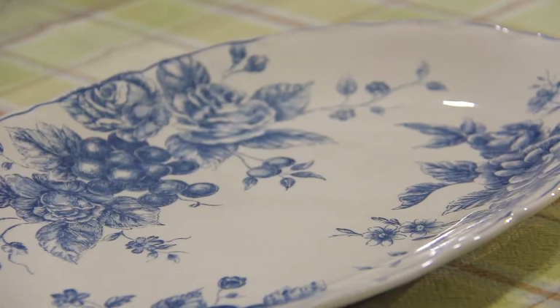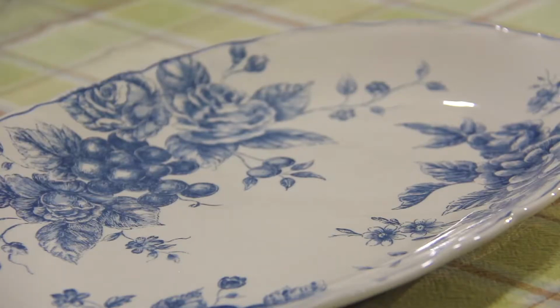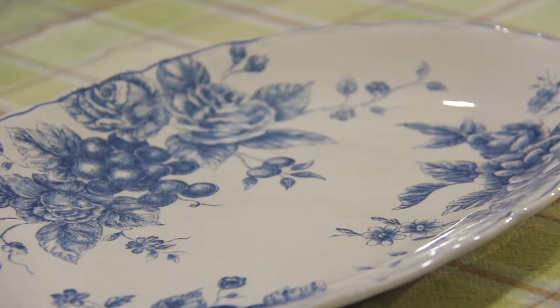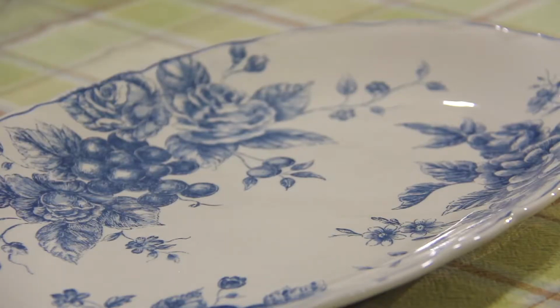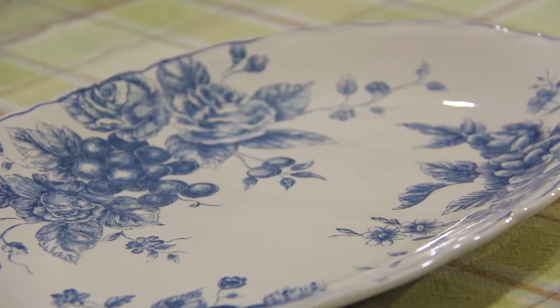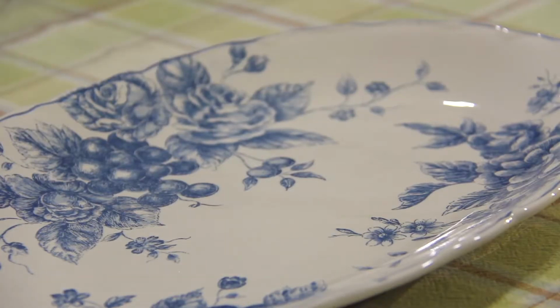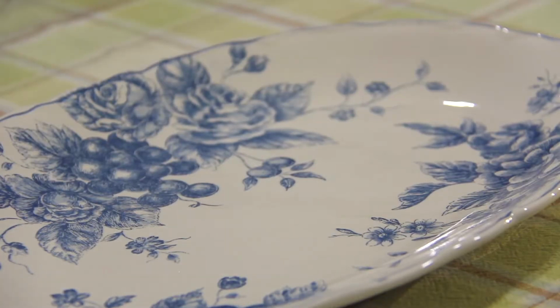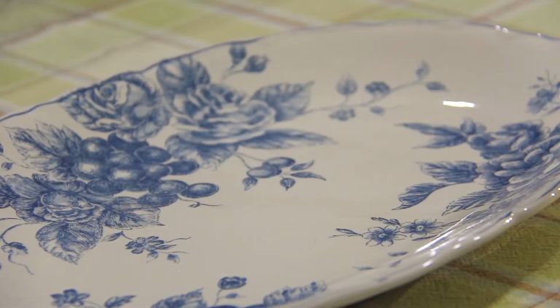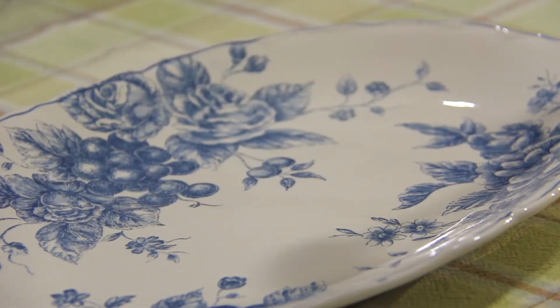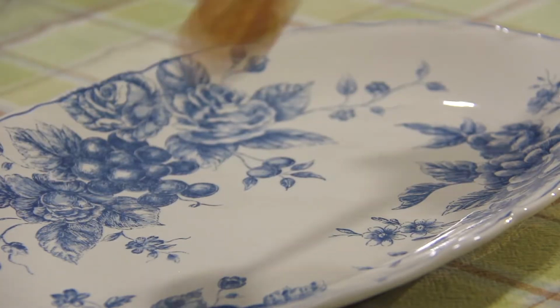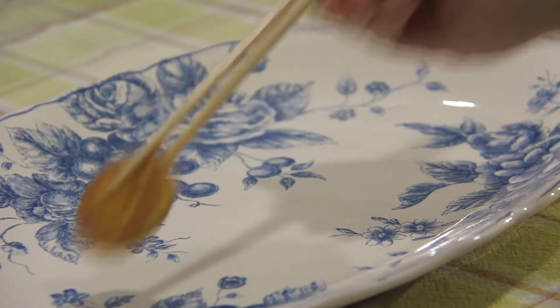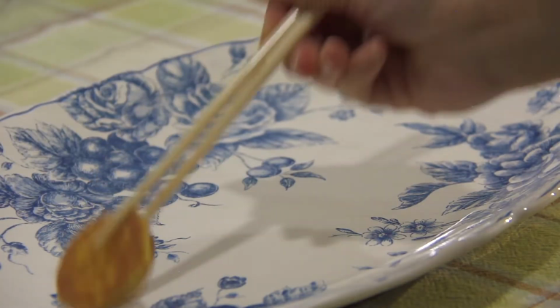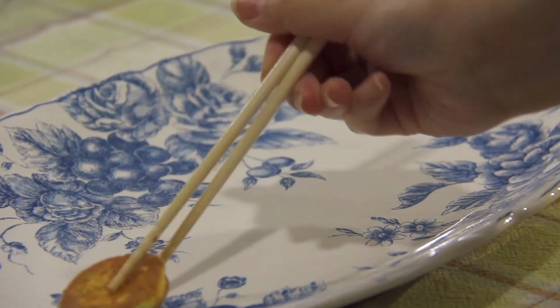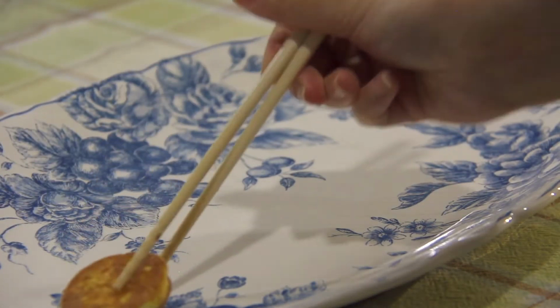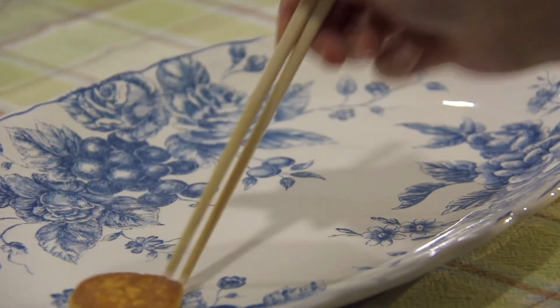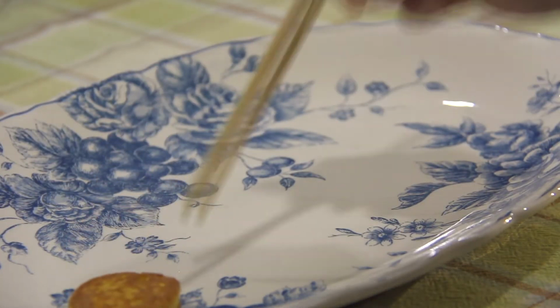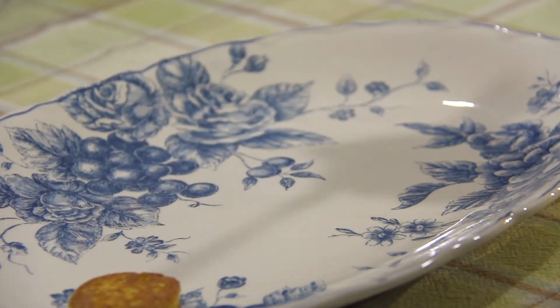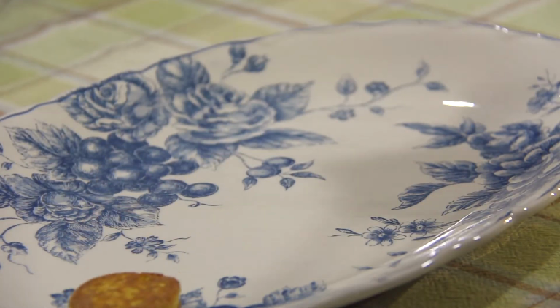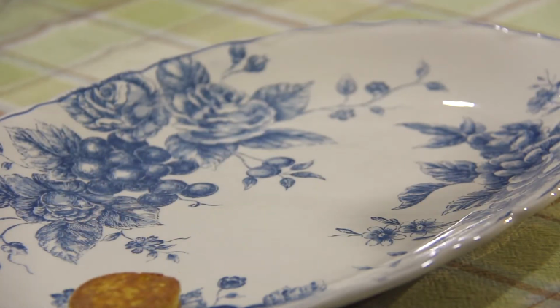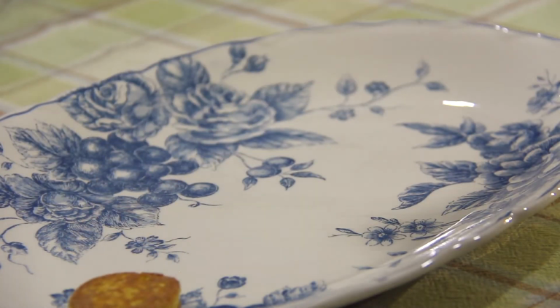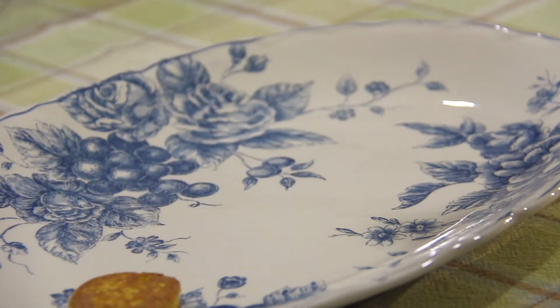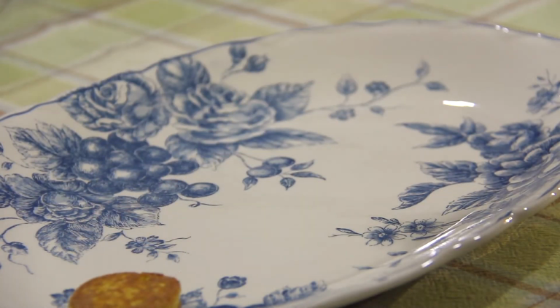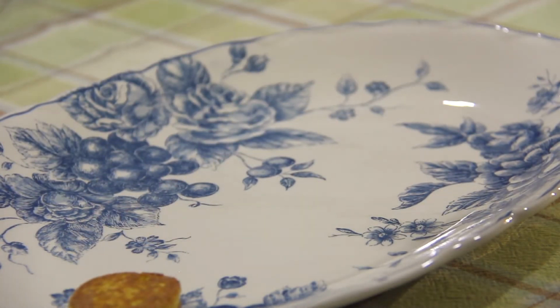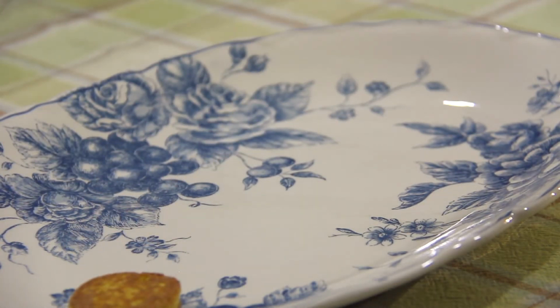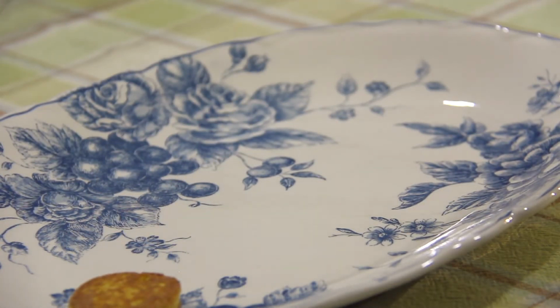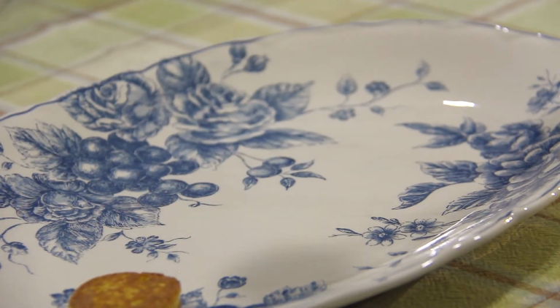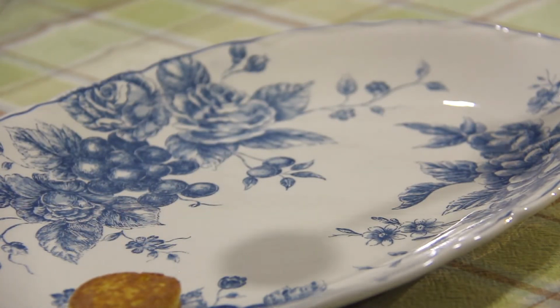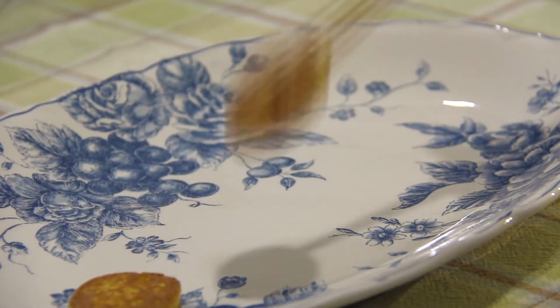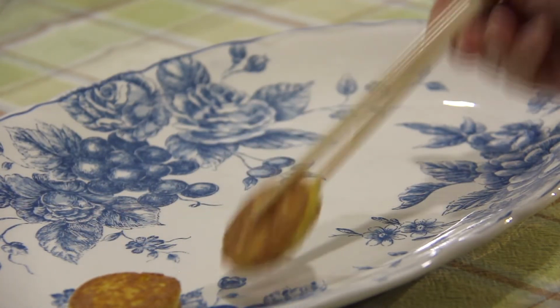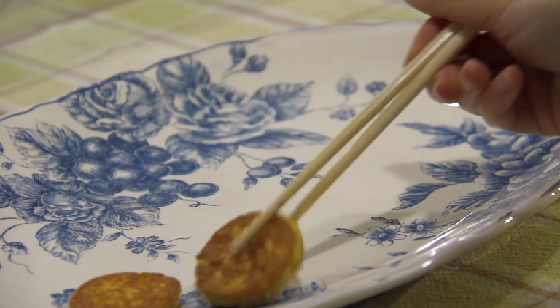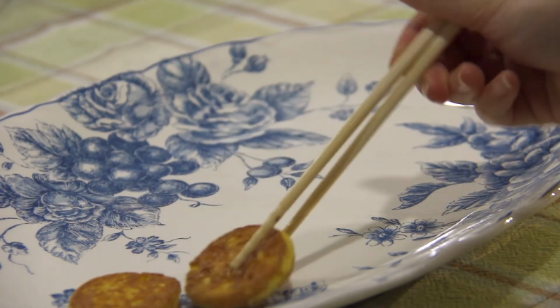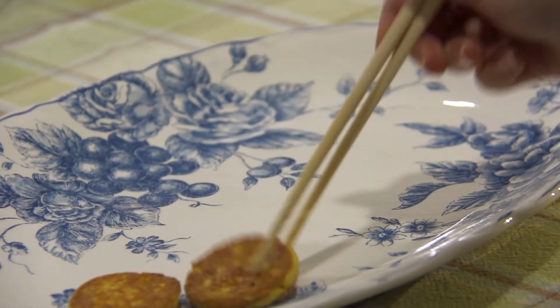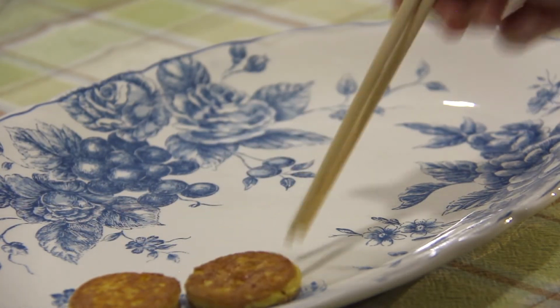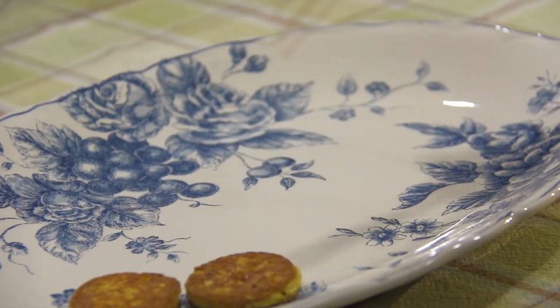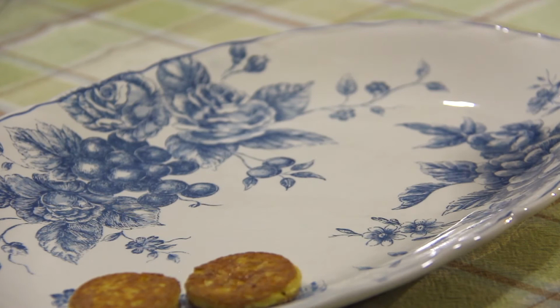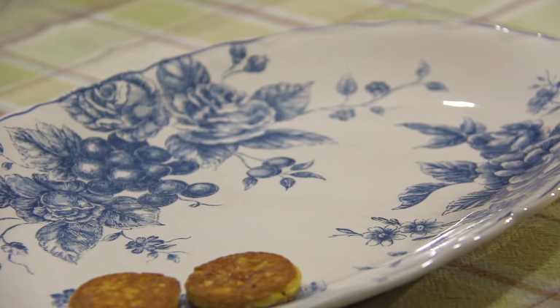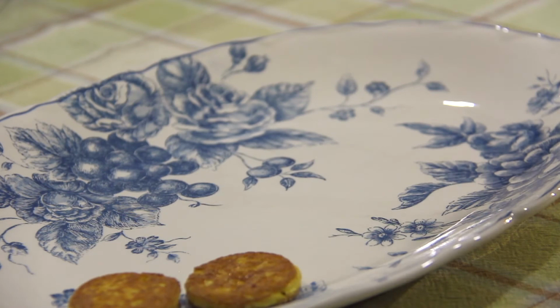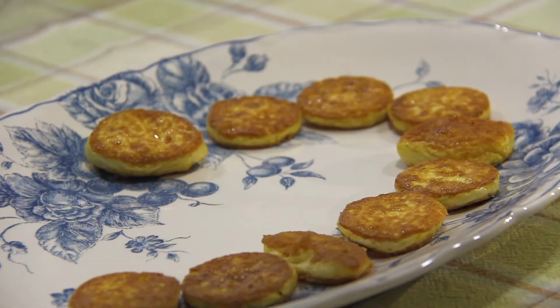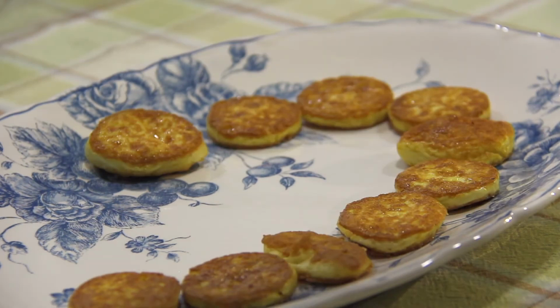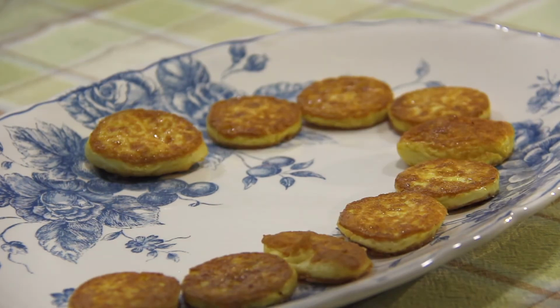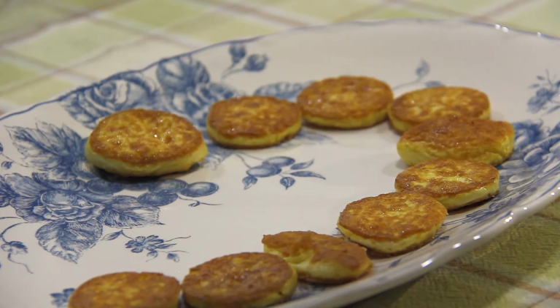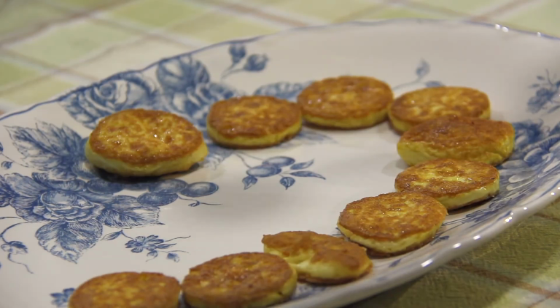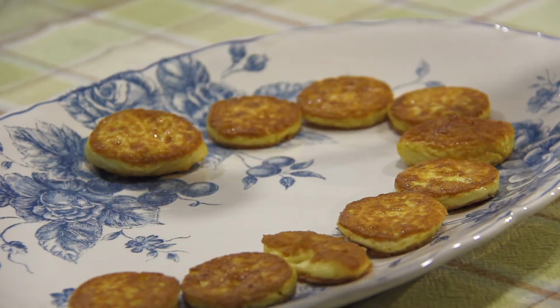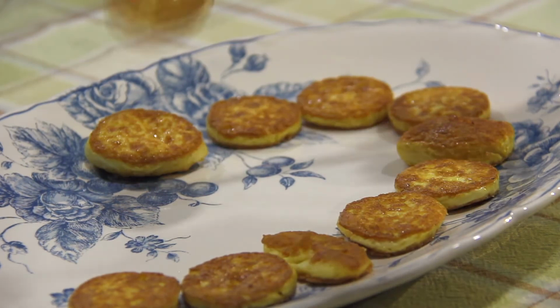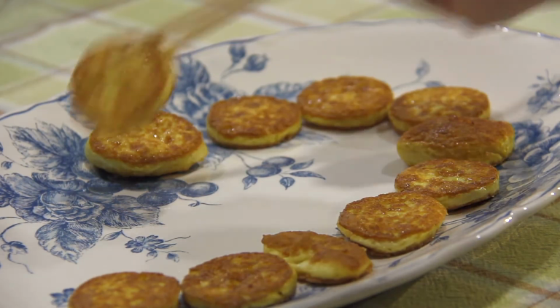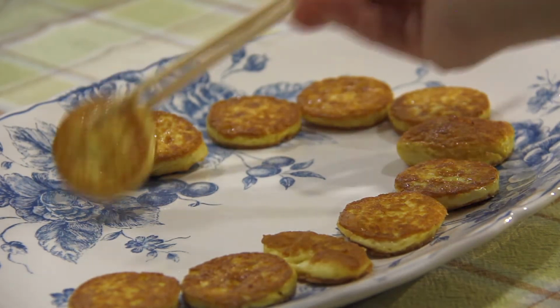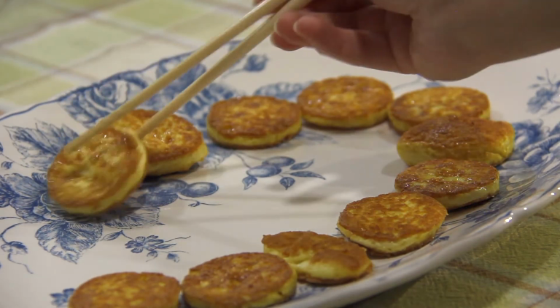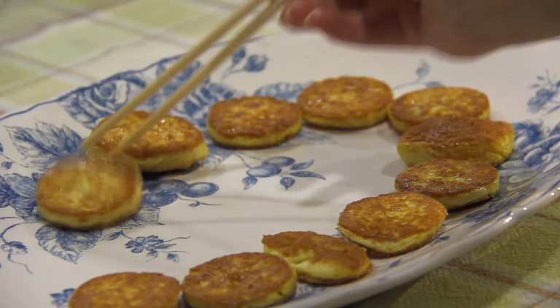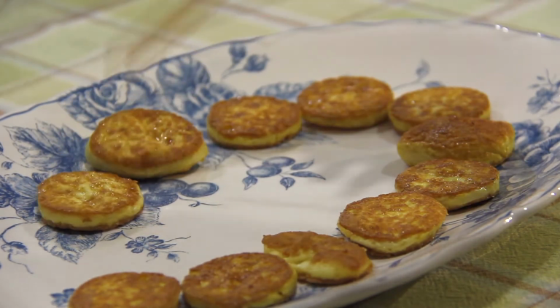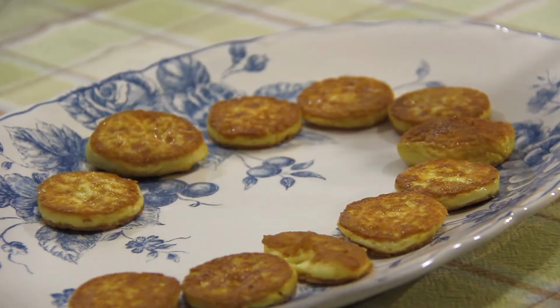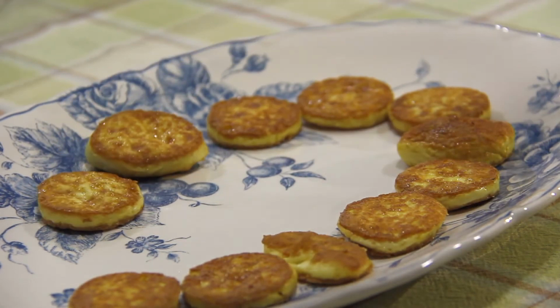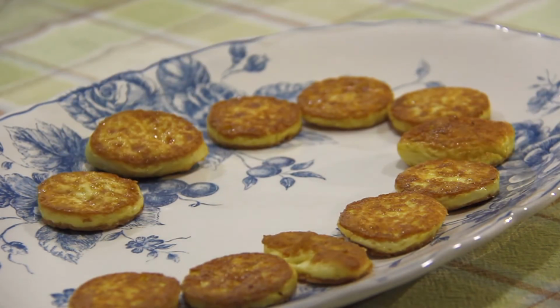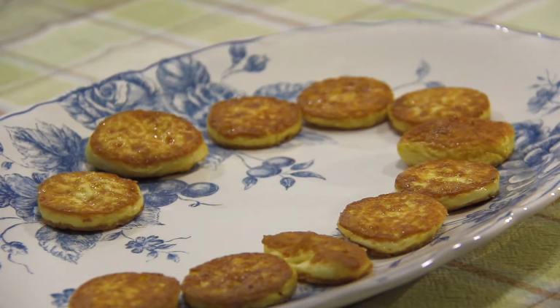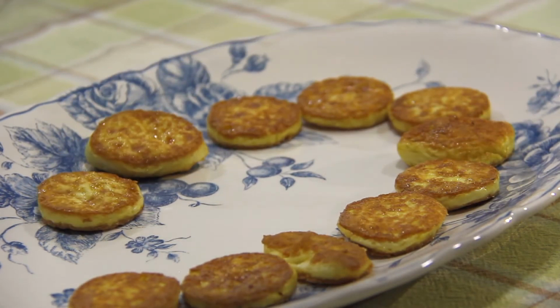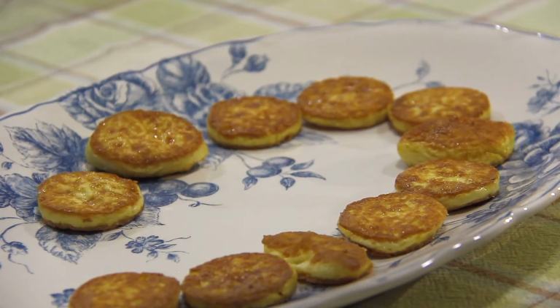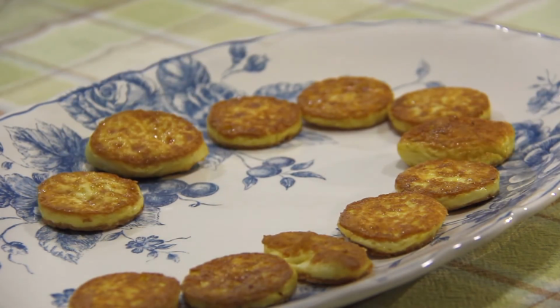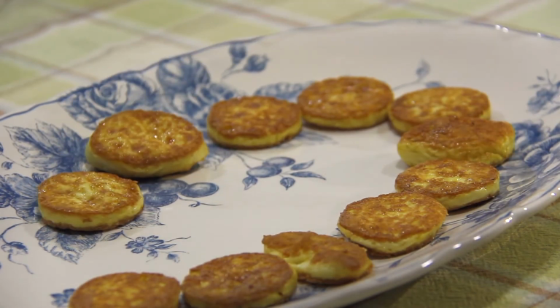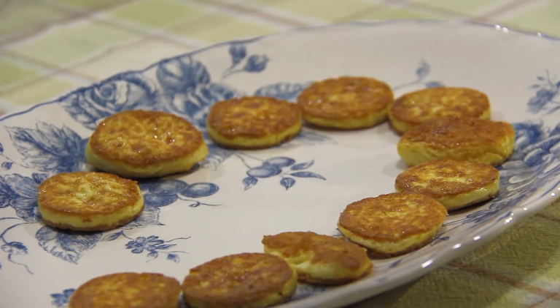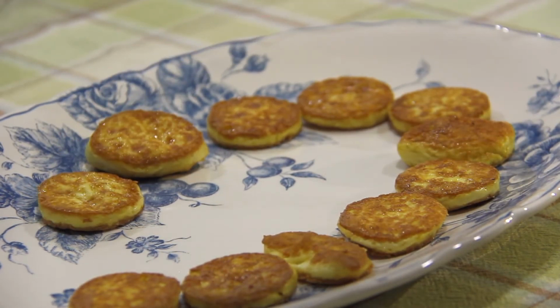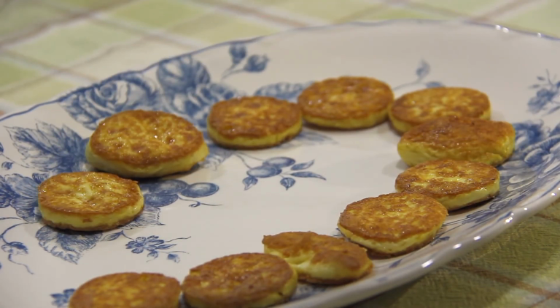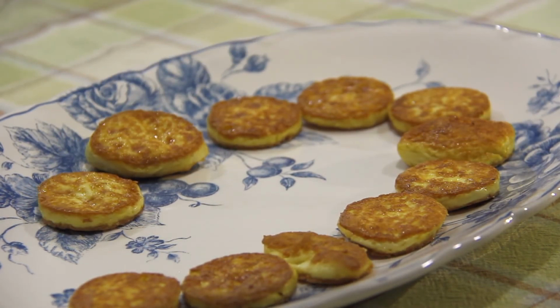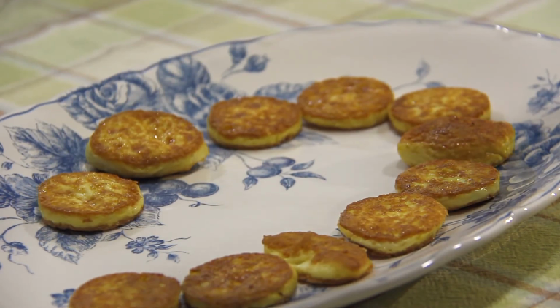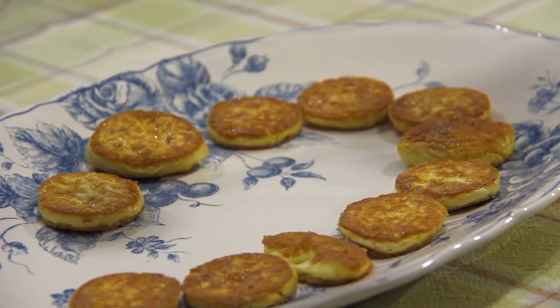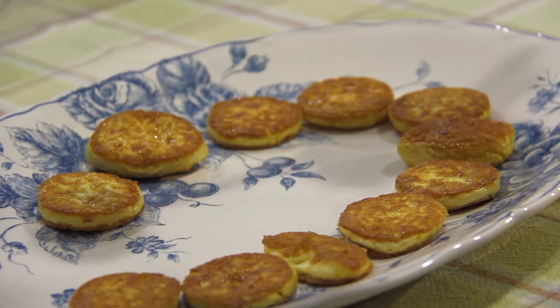To serve, place the tofu on a plate and pour the corn sauce on top. Make sure to enjoy it while it's hot.